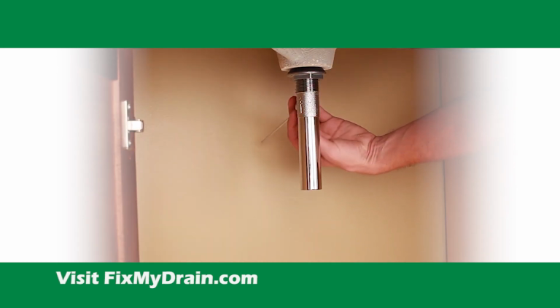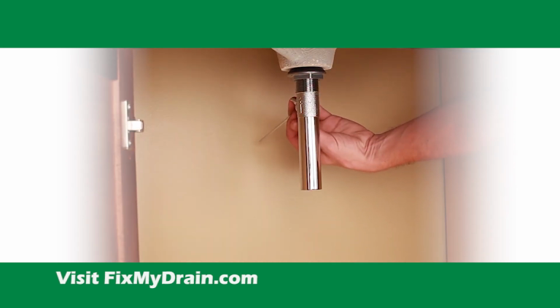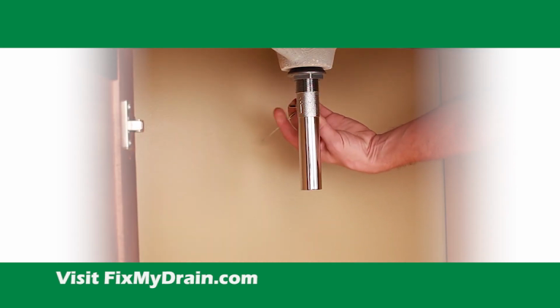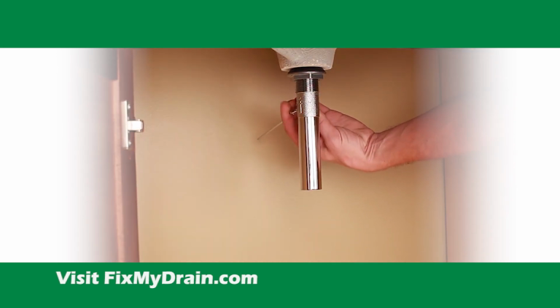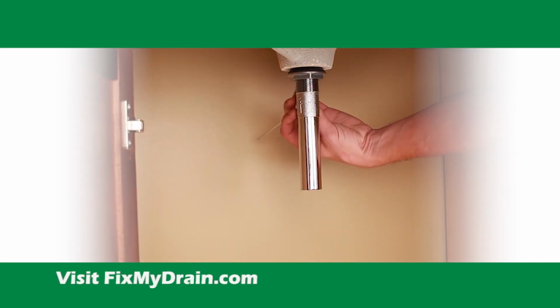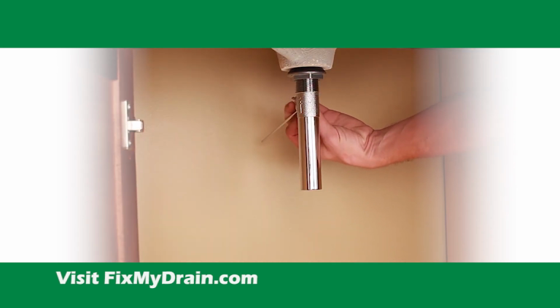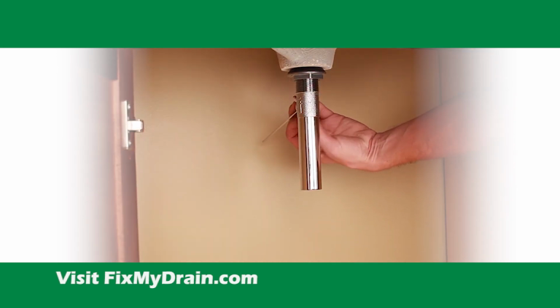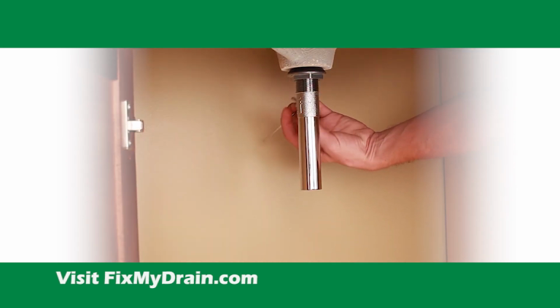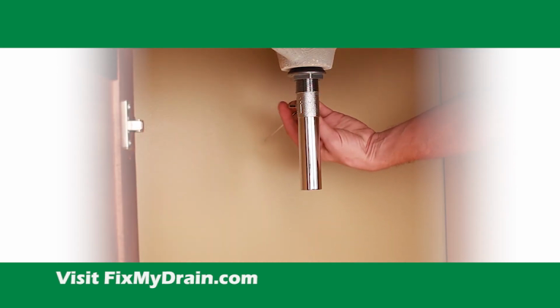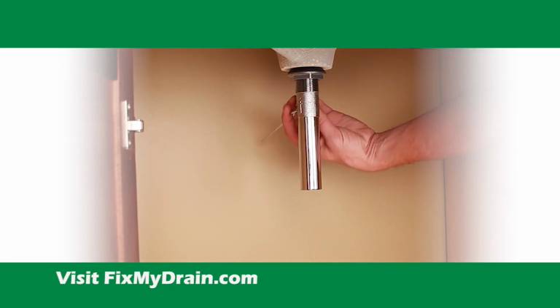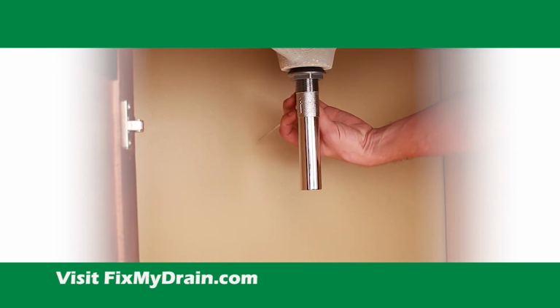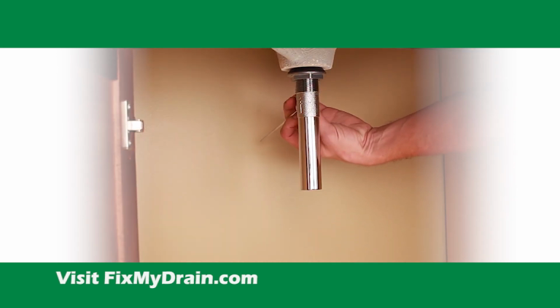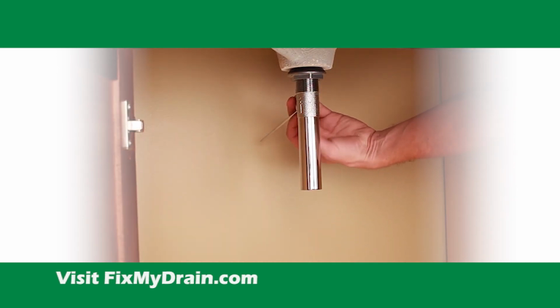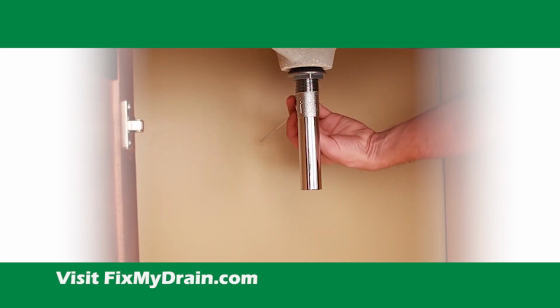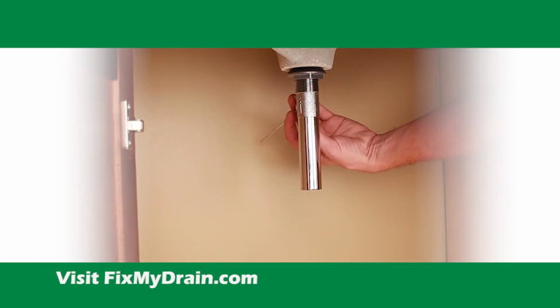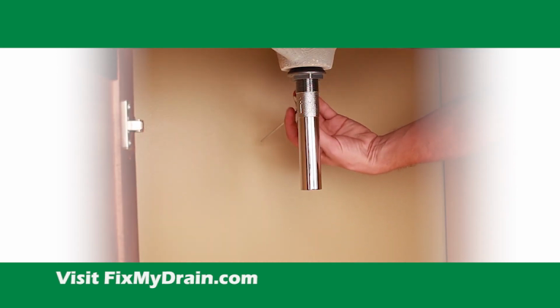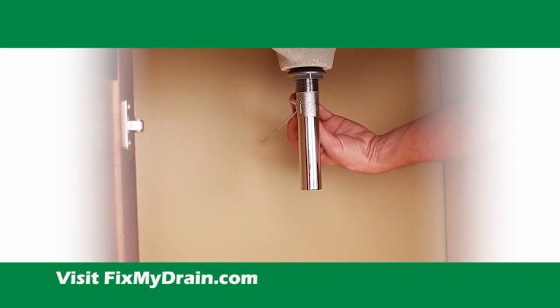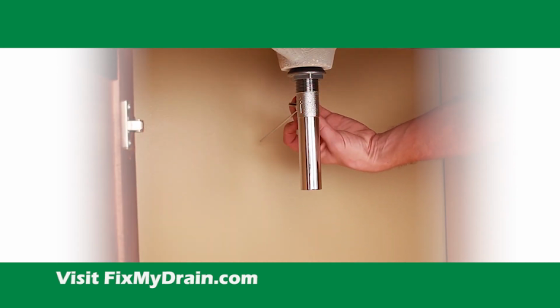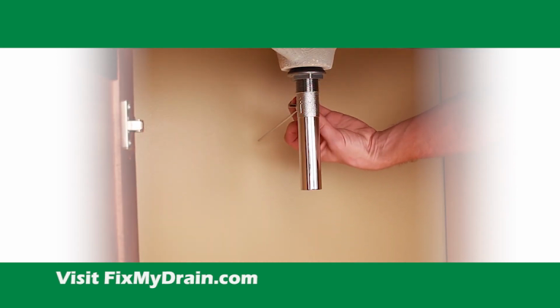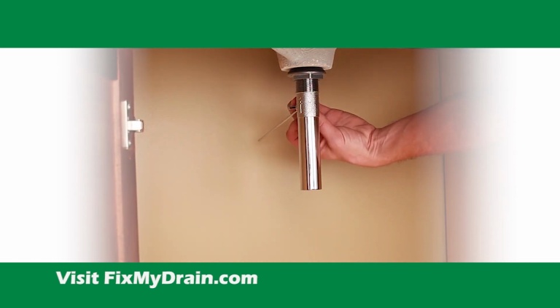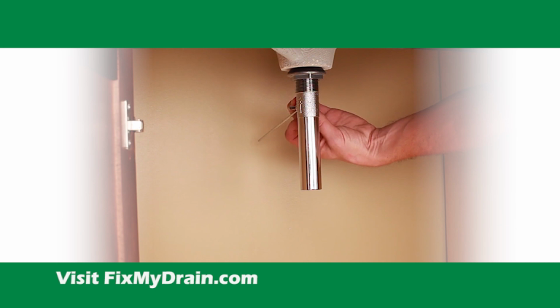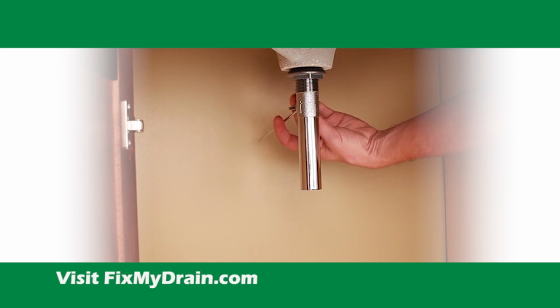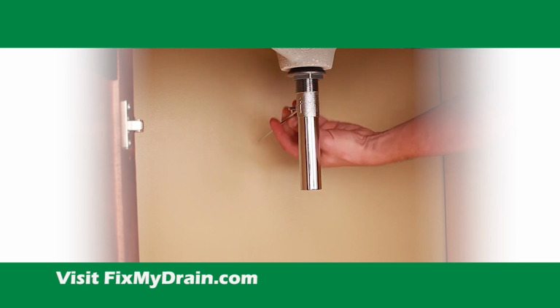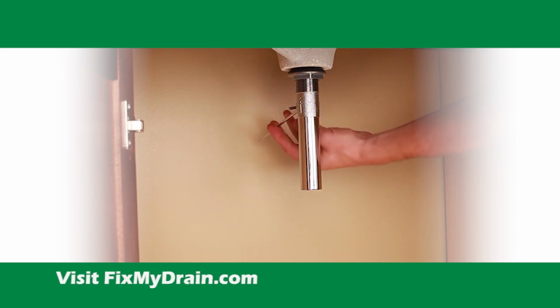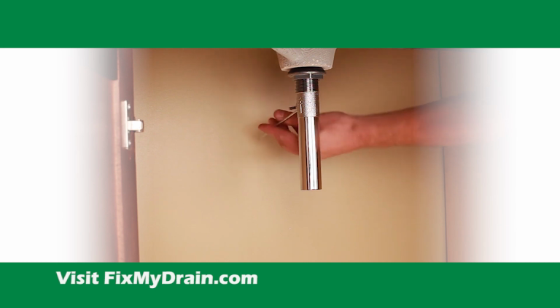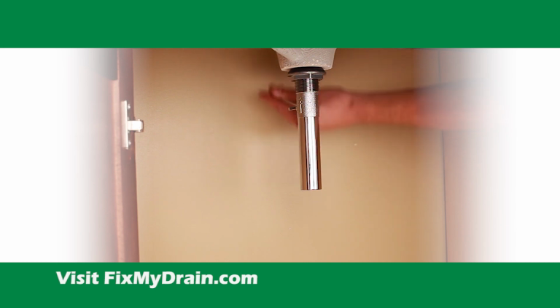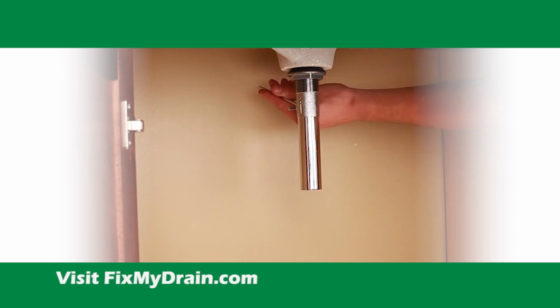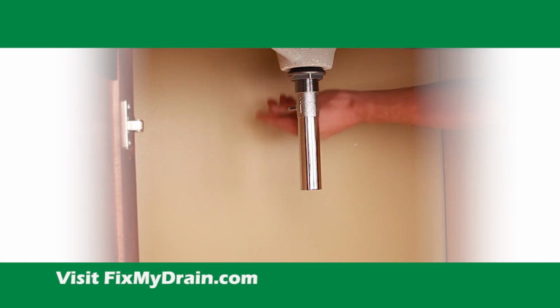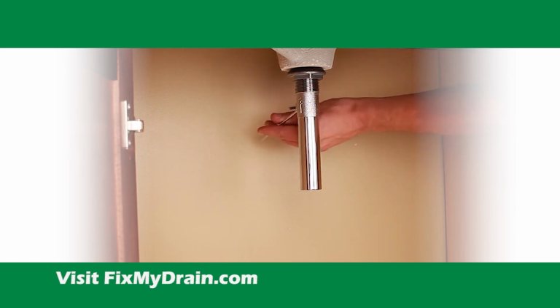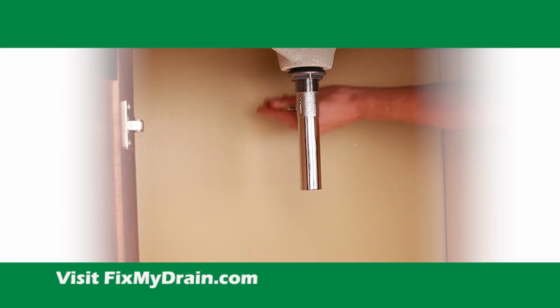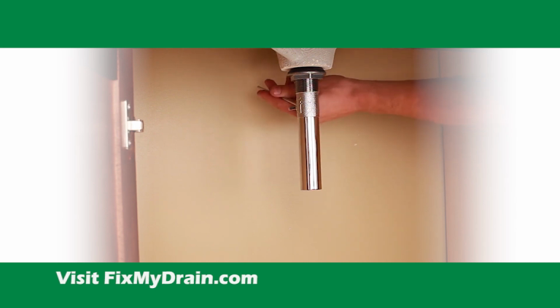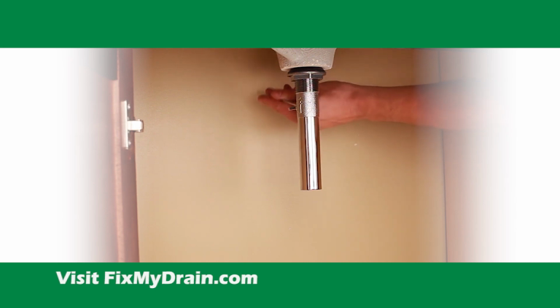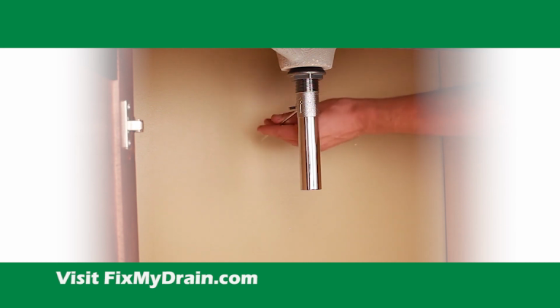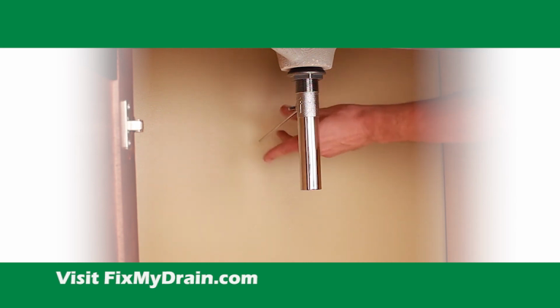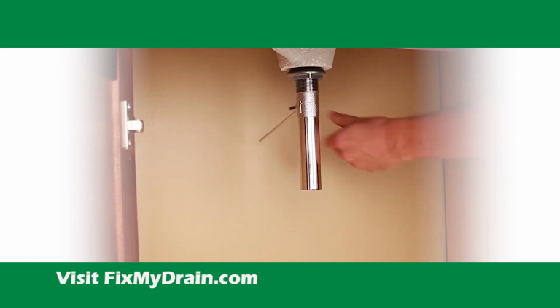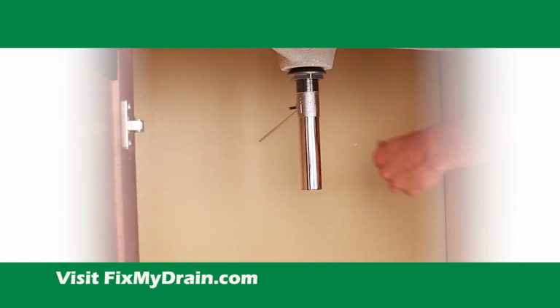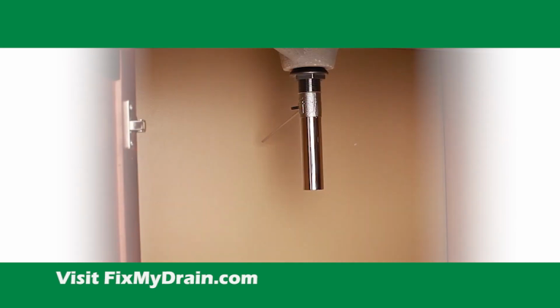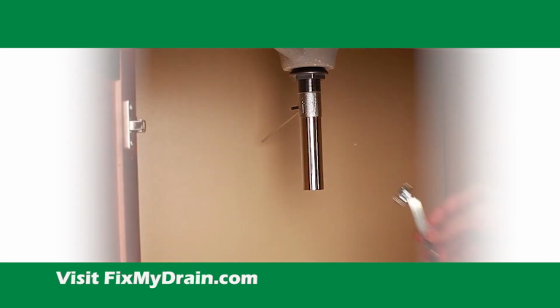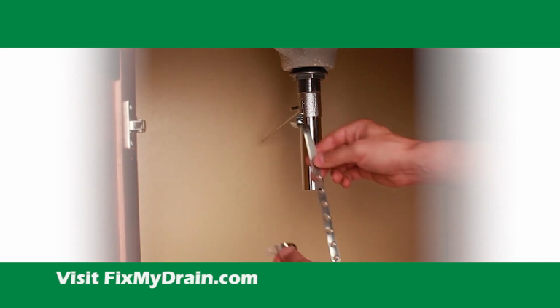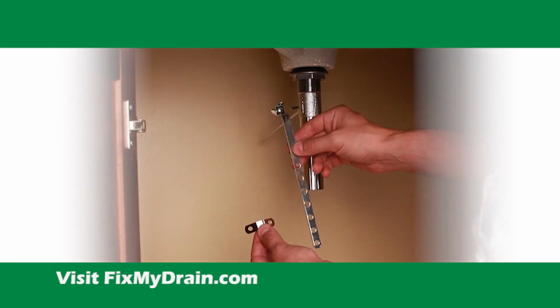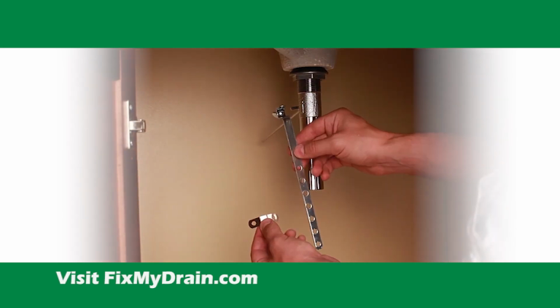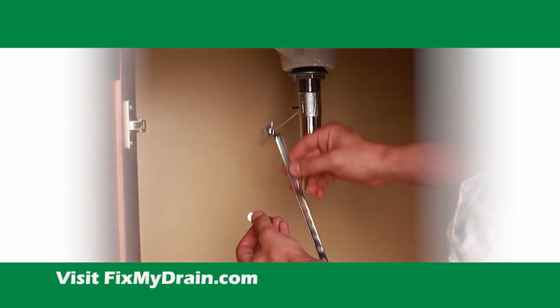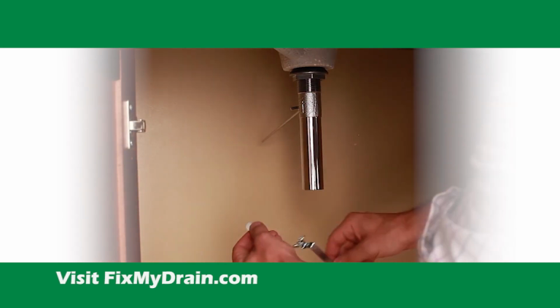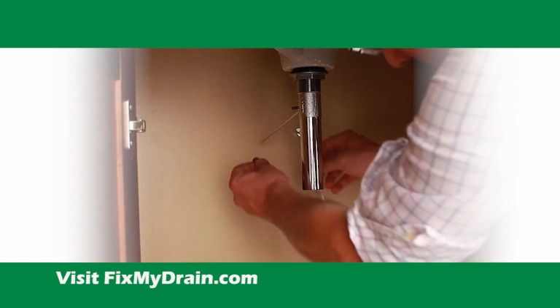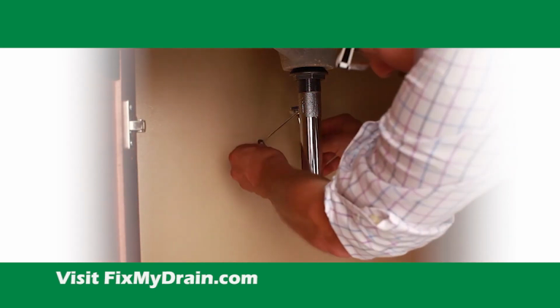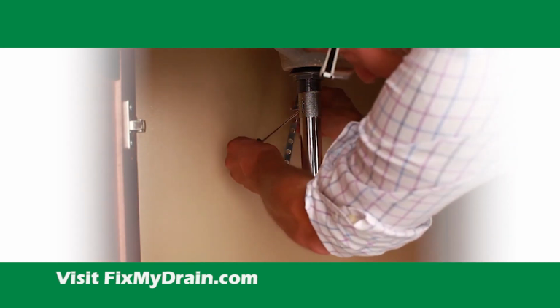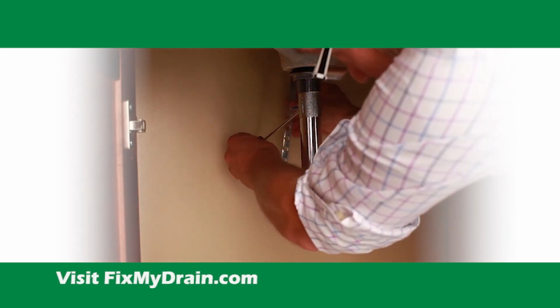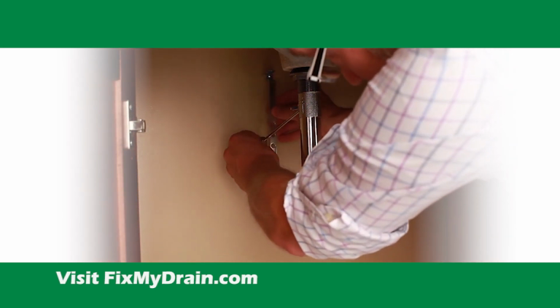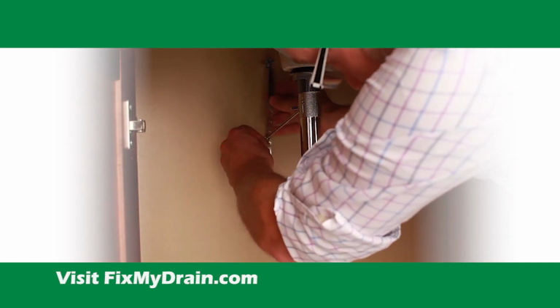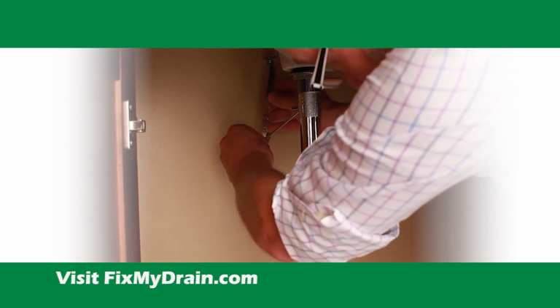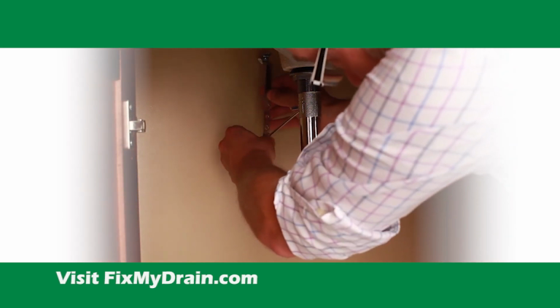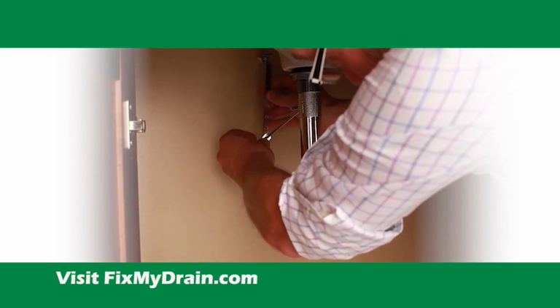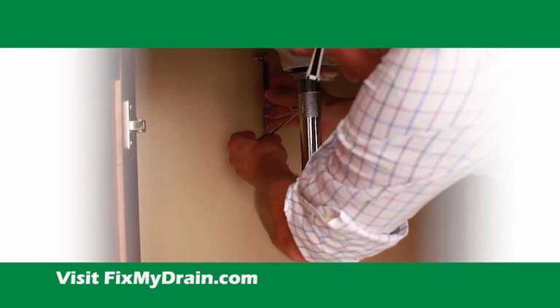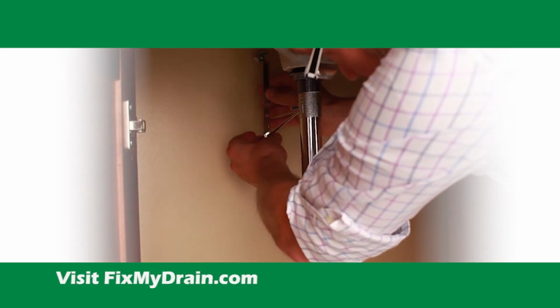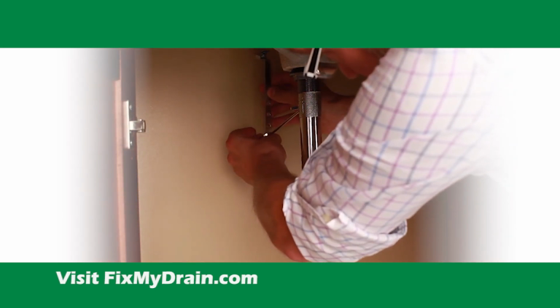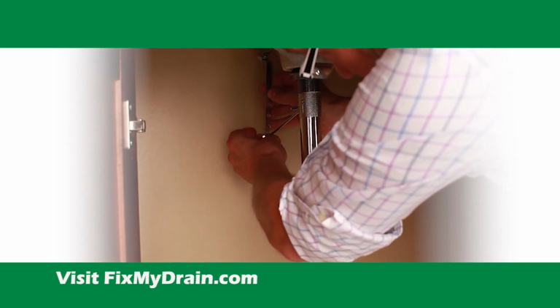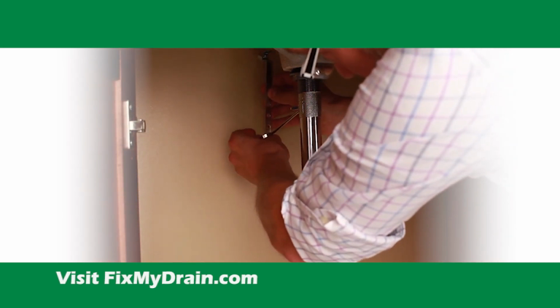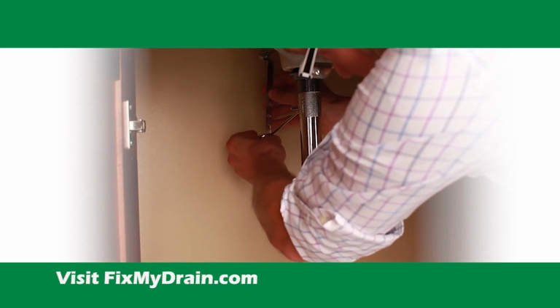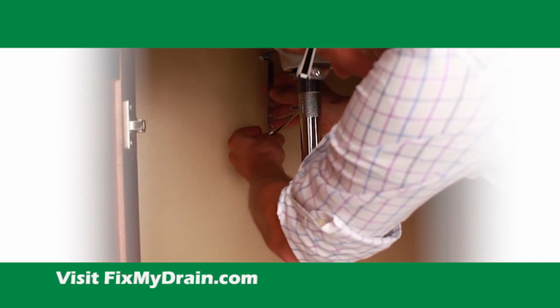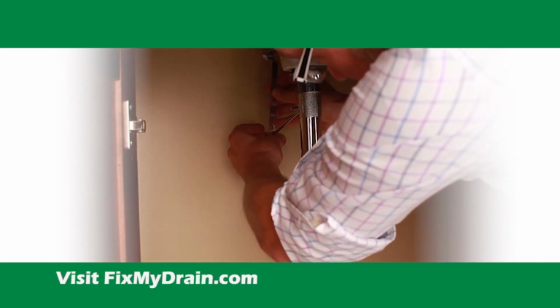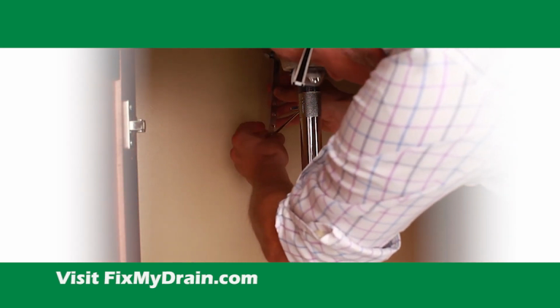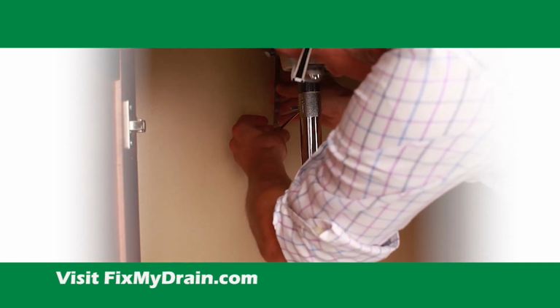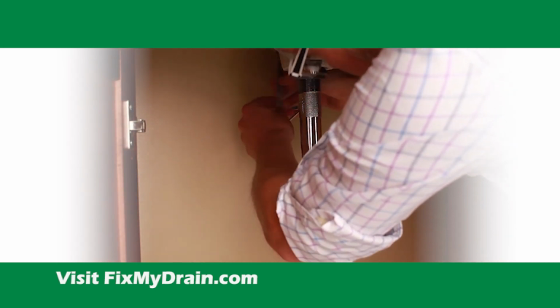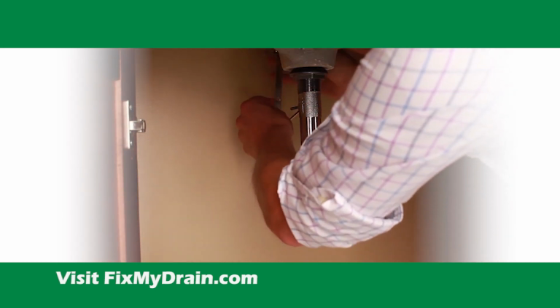Install the rod assembly and wing nut by hand tightening them. Test to confirm the internal stopper moves with the rod.